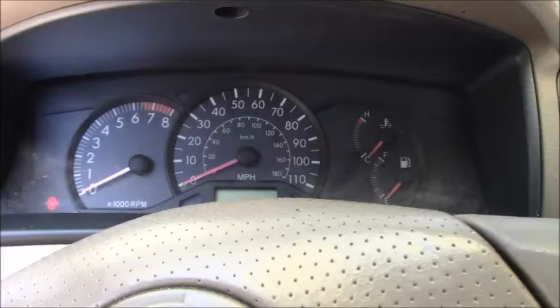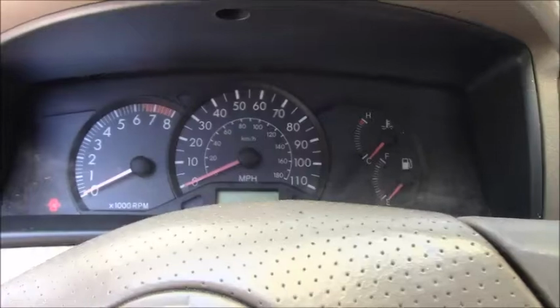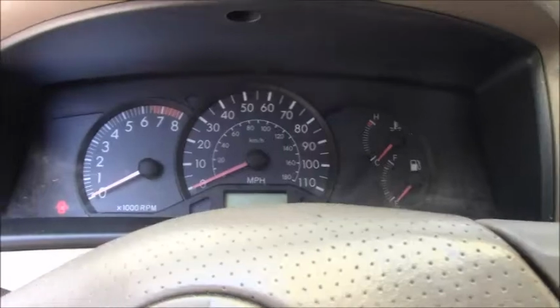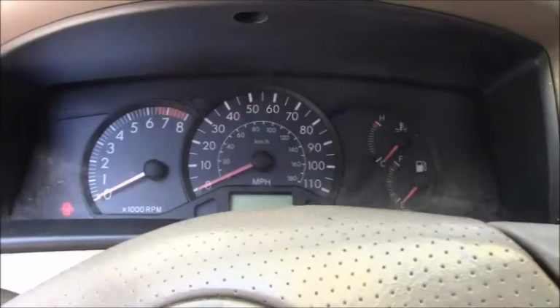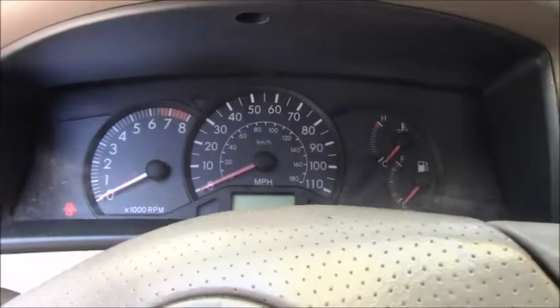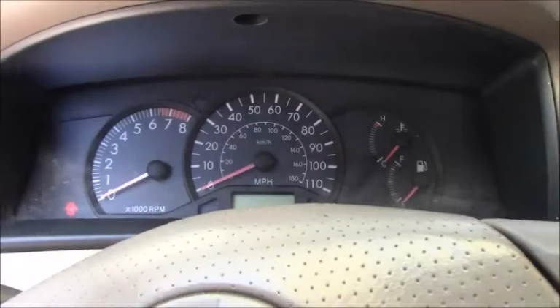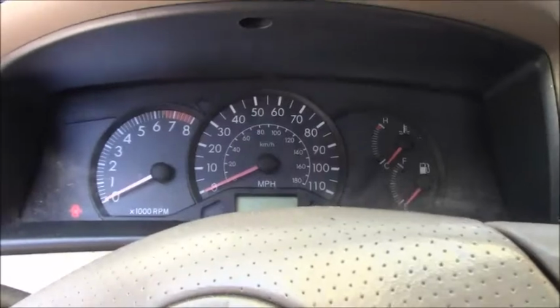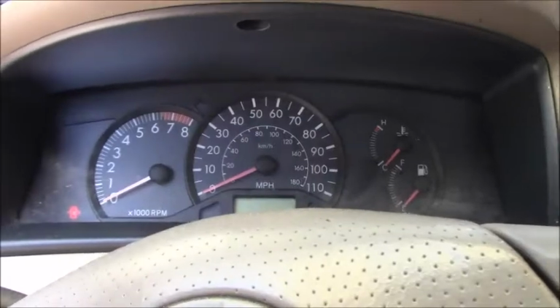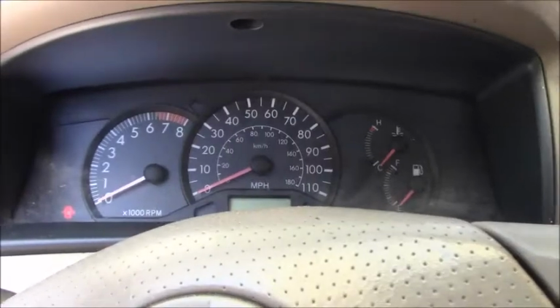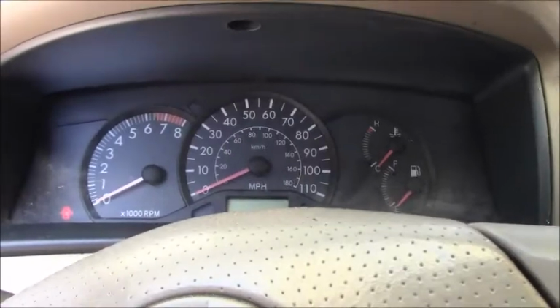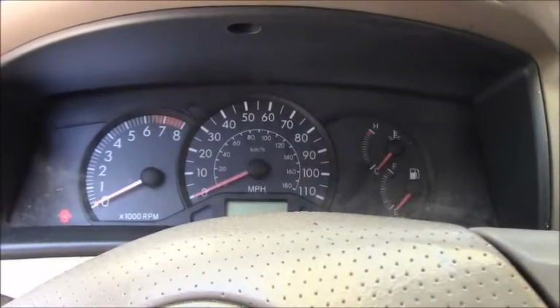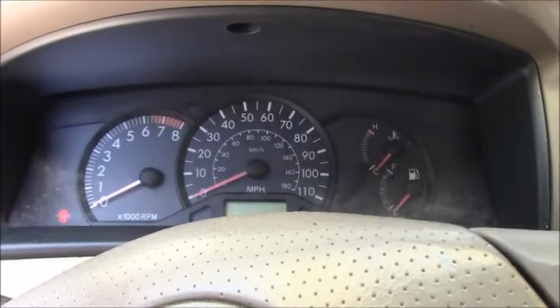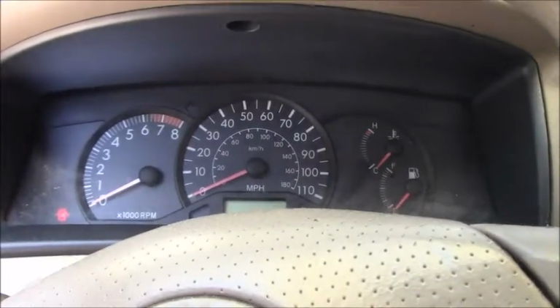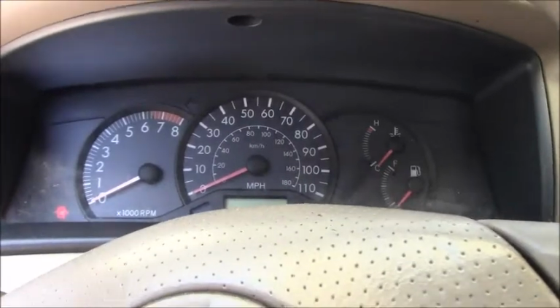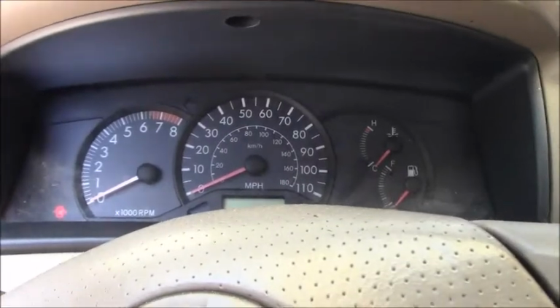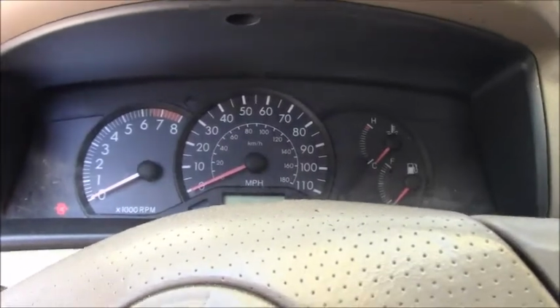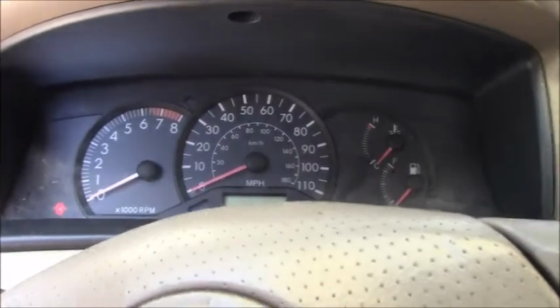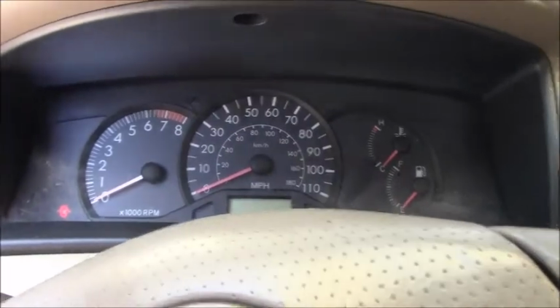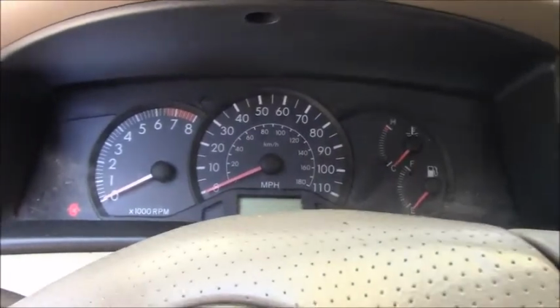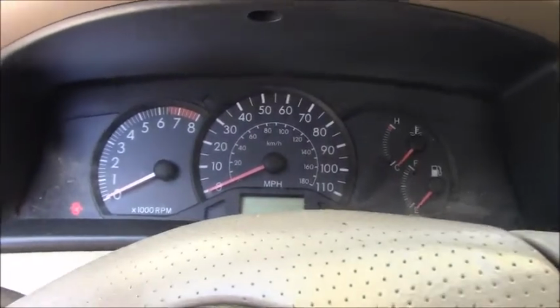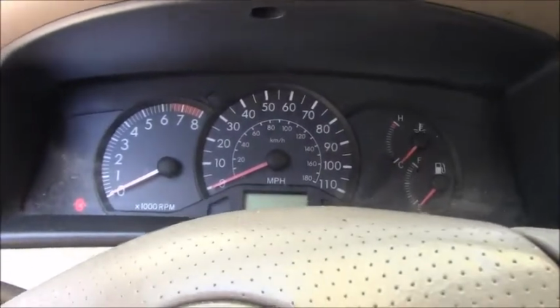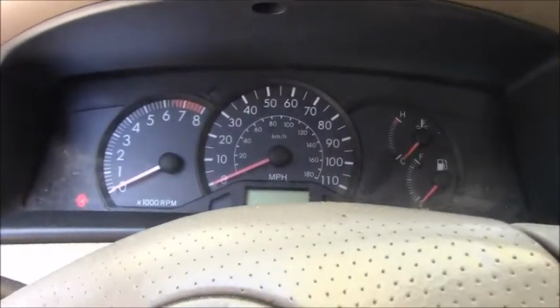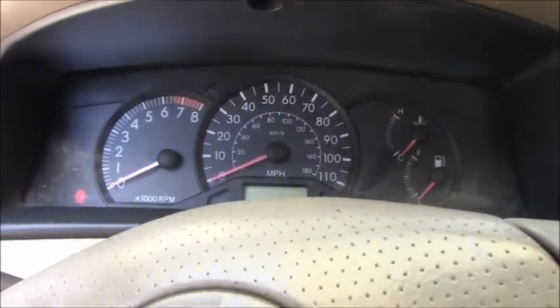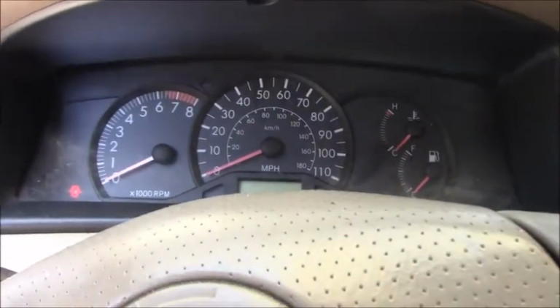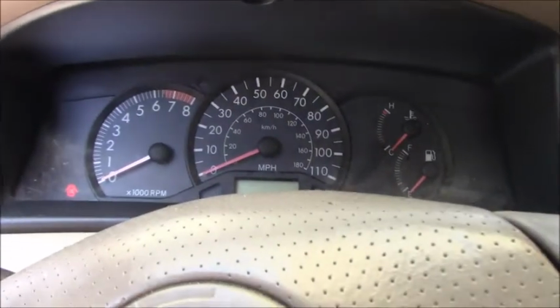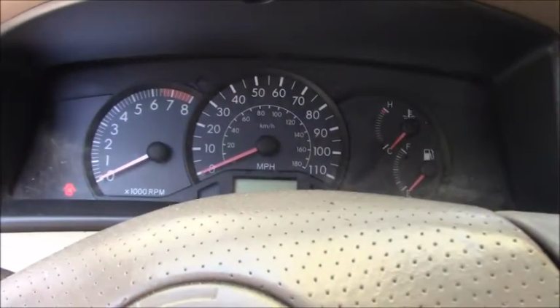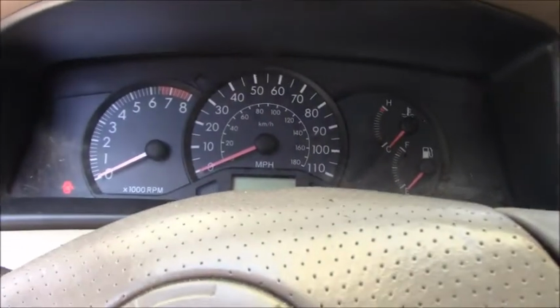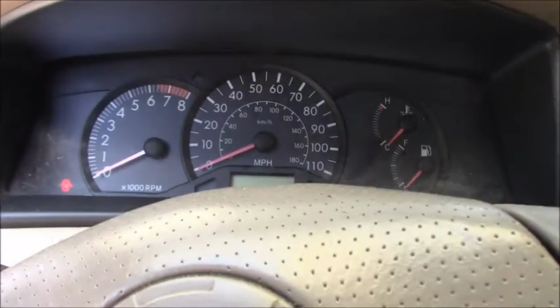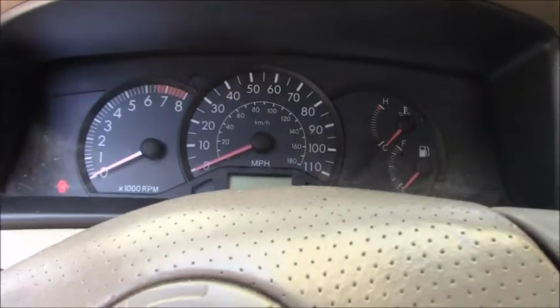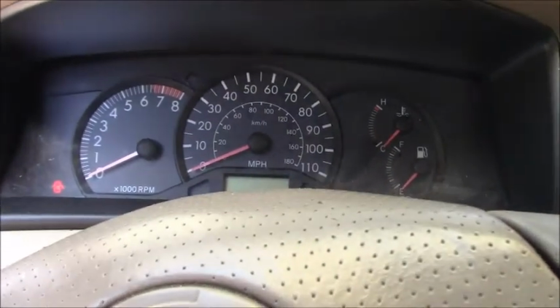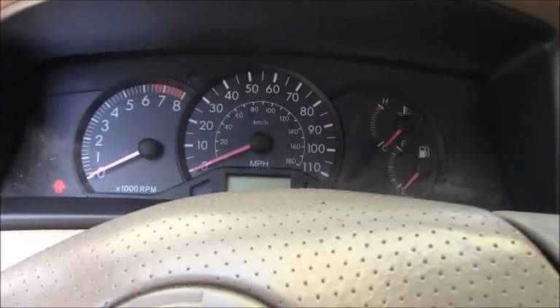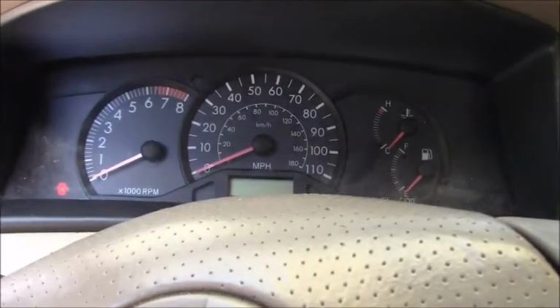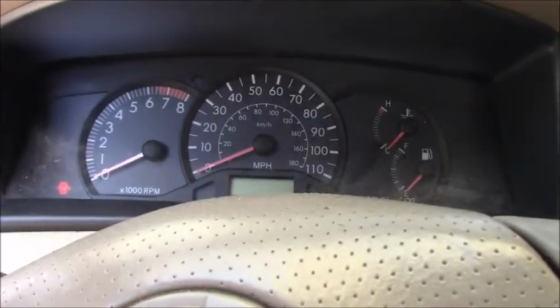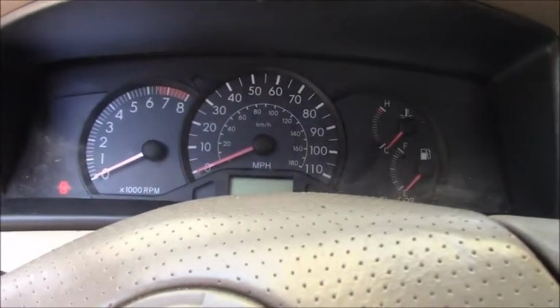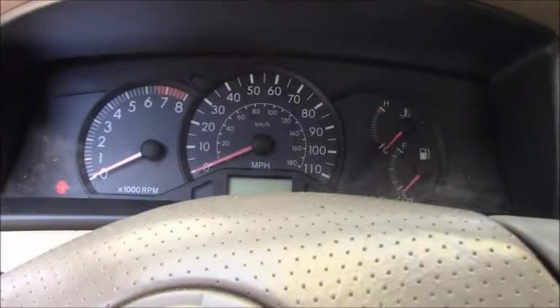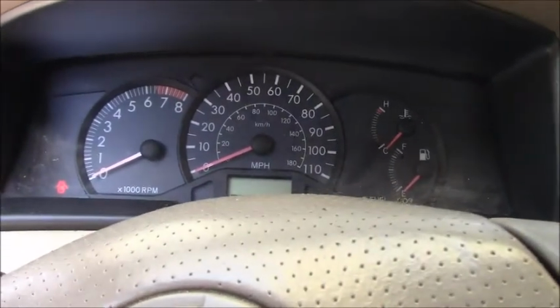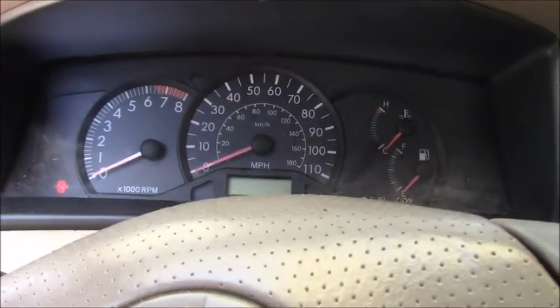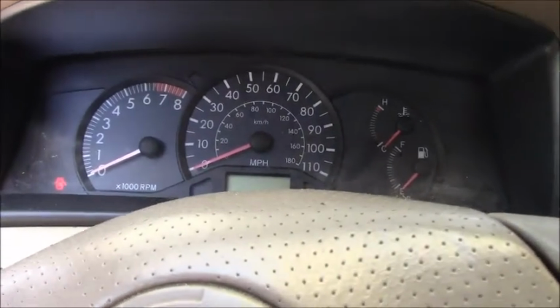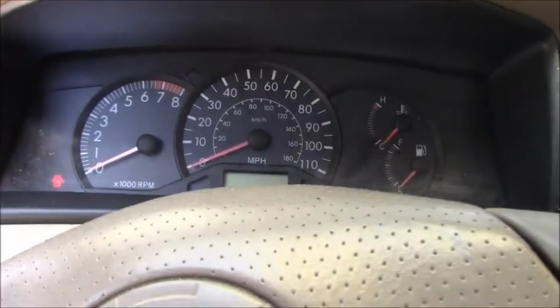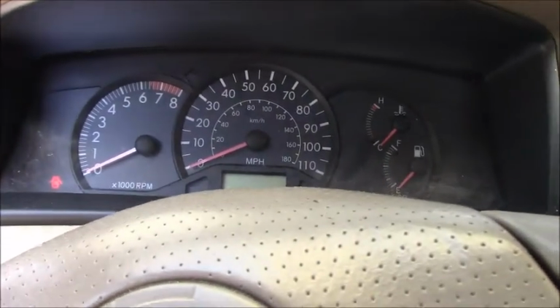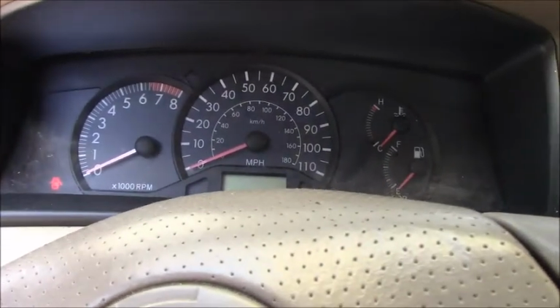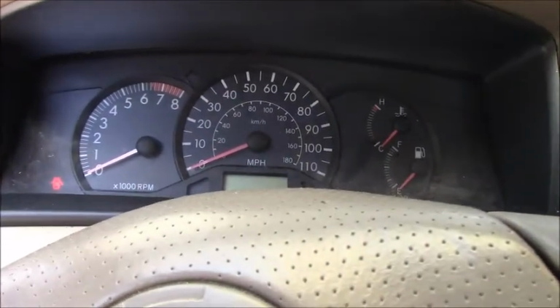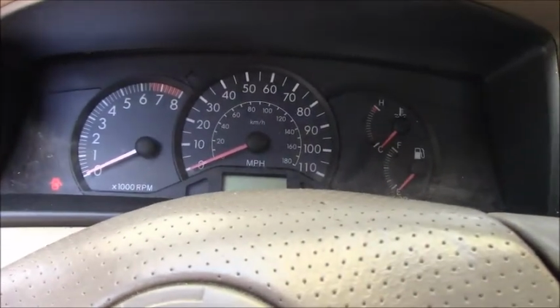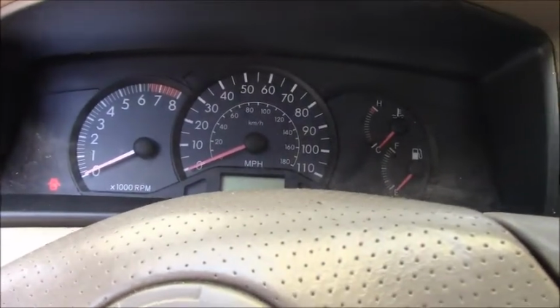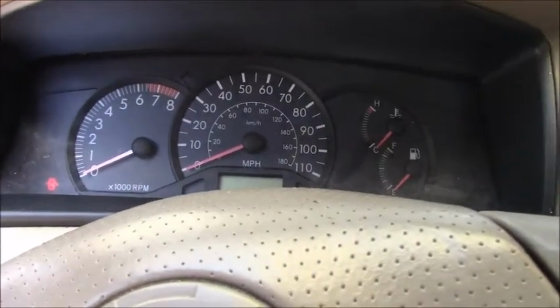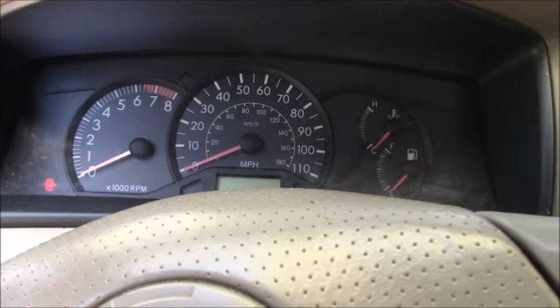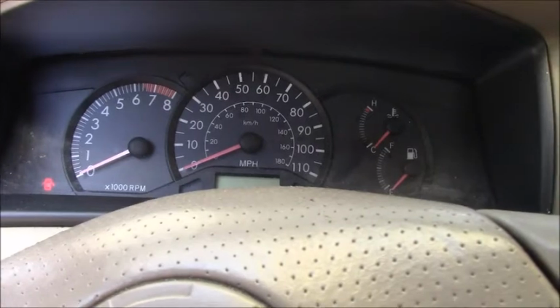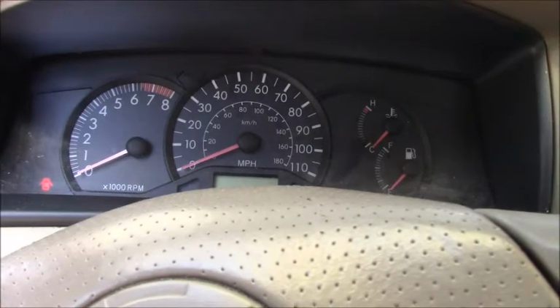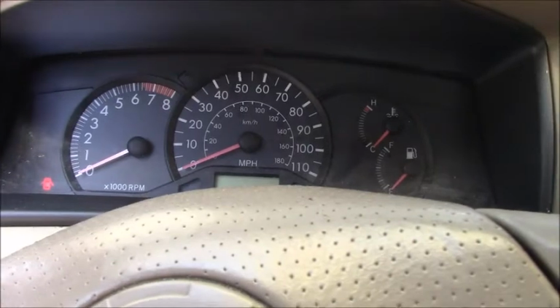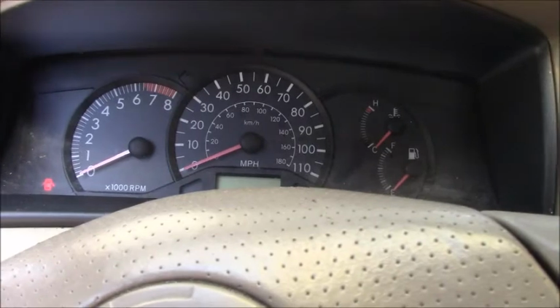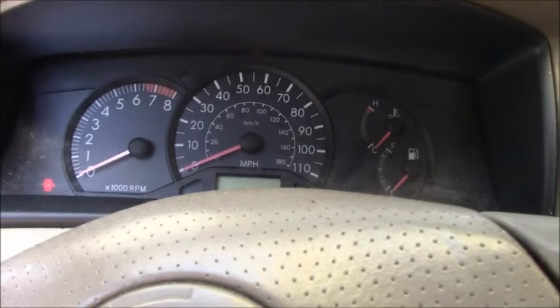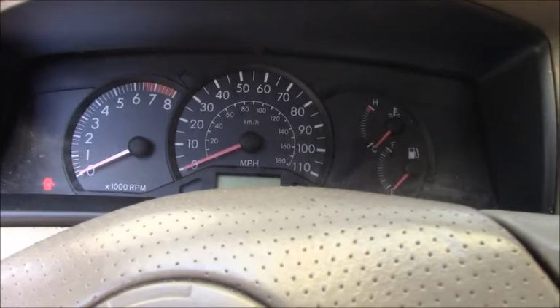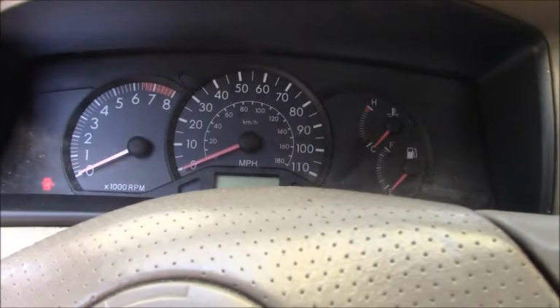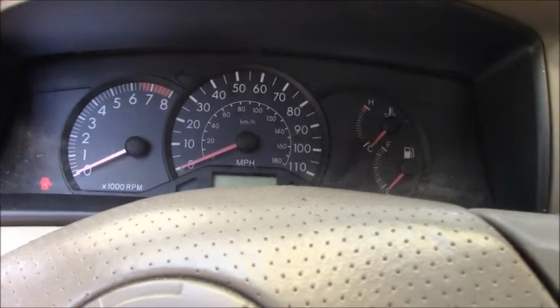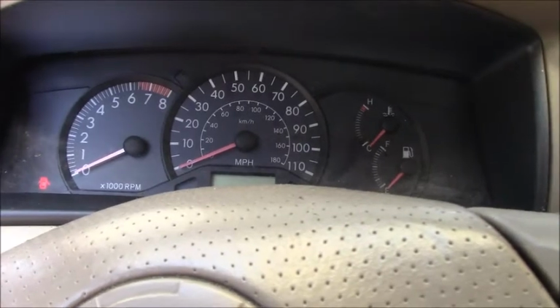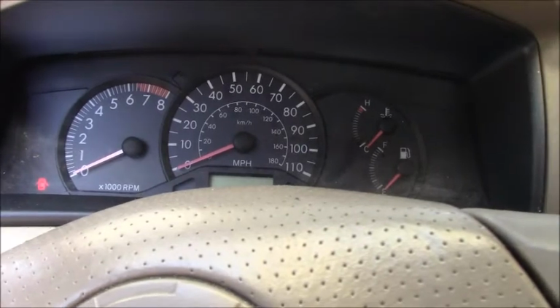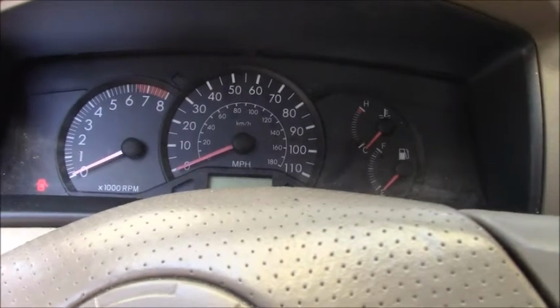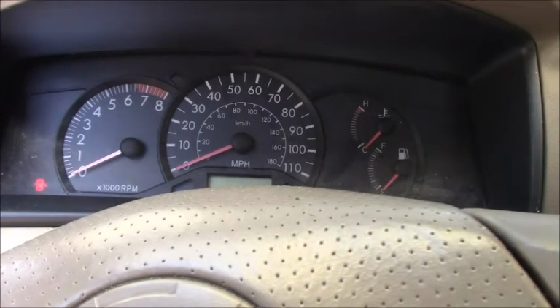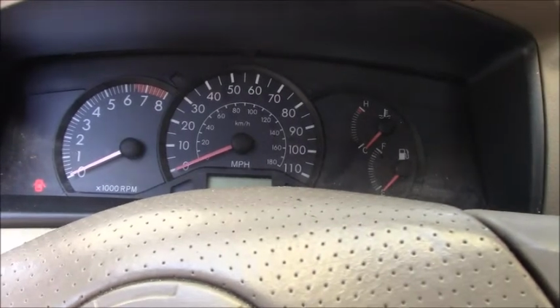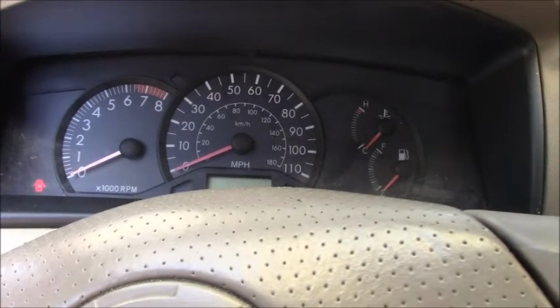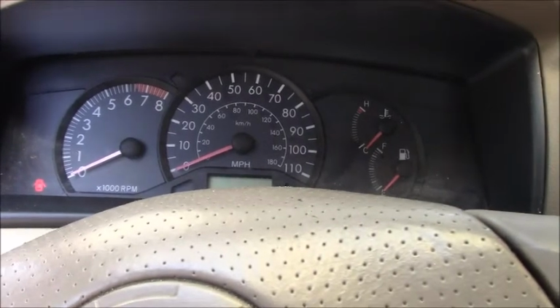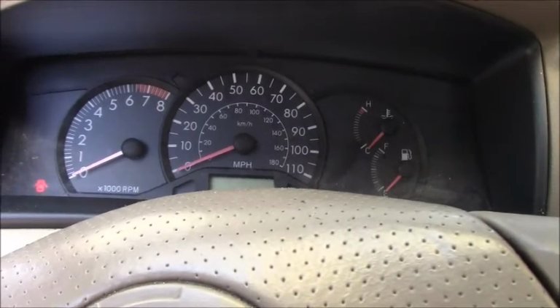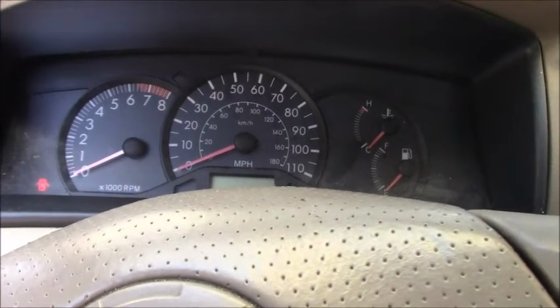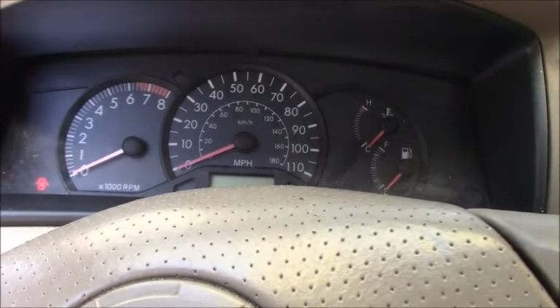Good morning guys. Today we're working on a 2008 Toyota Corolla.